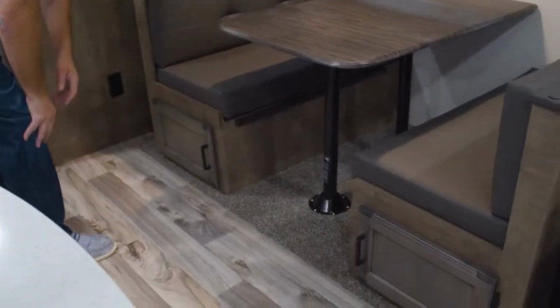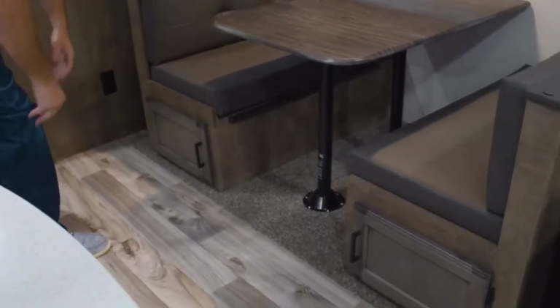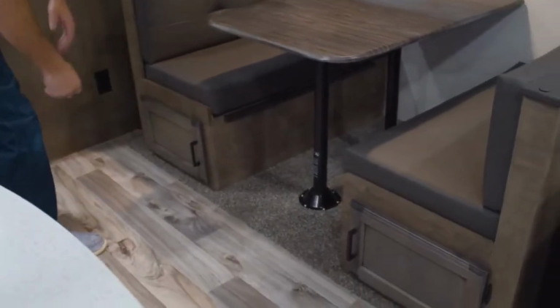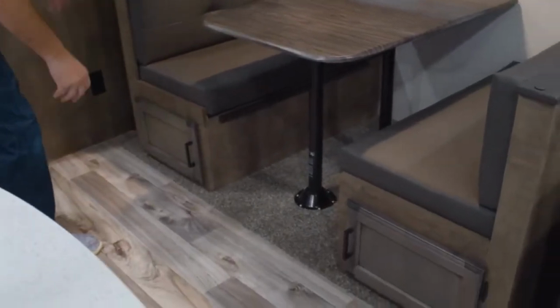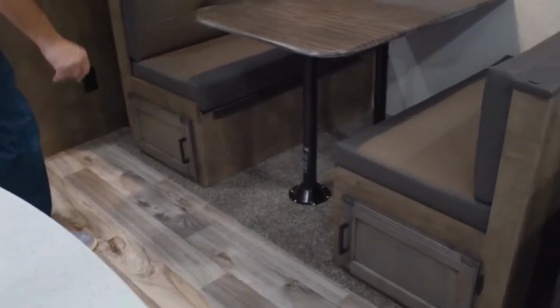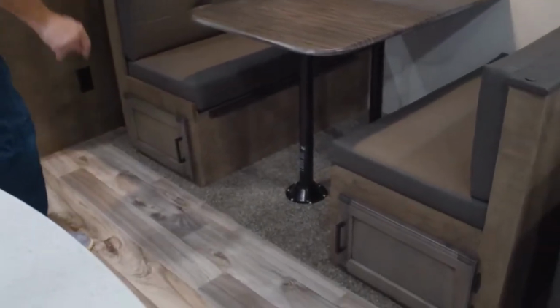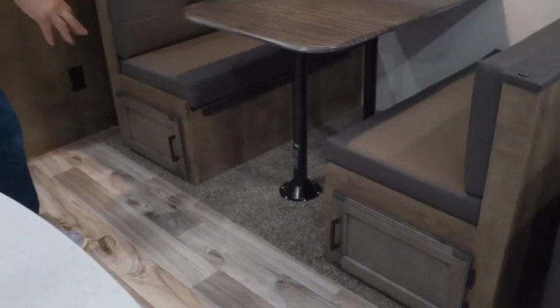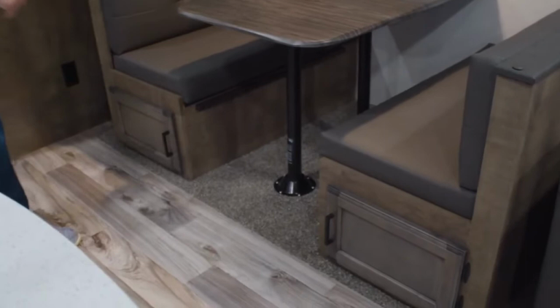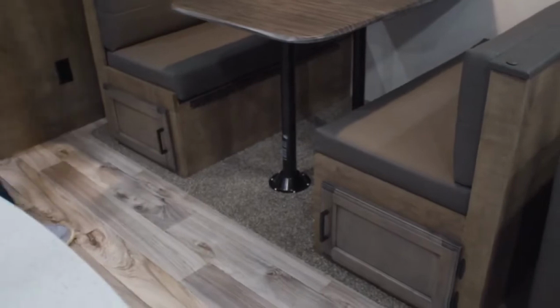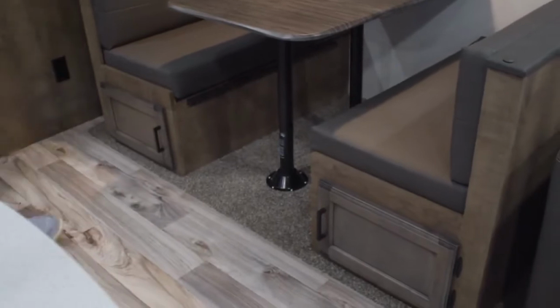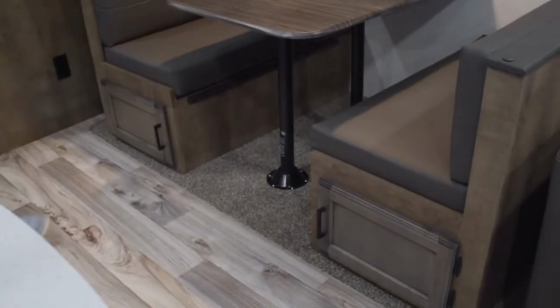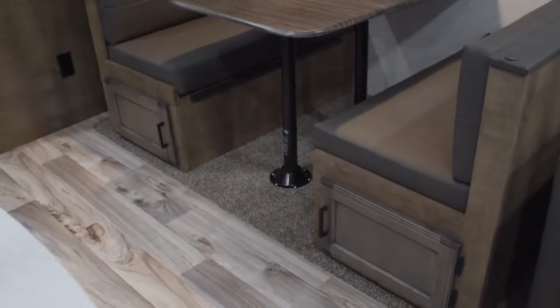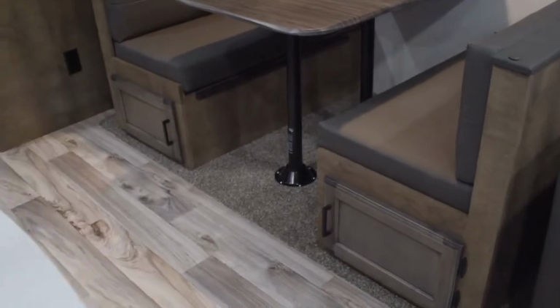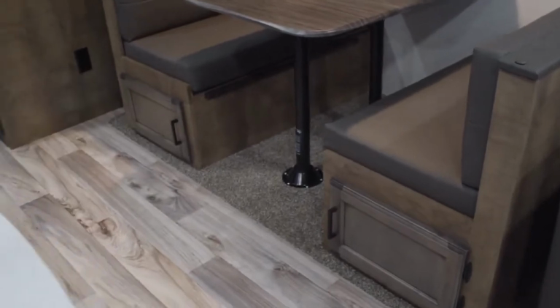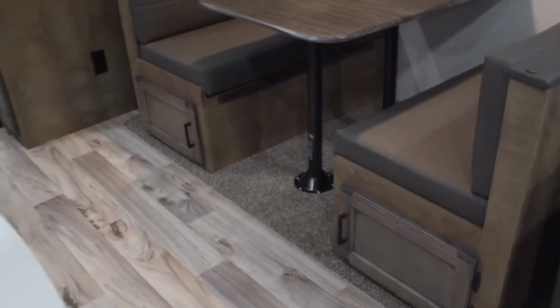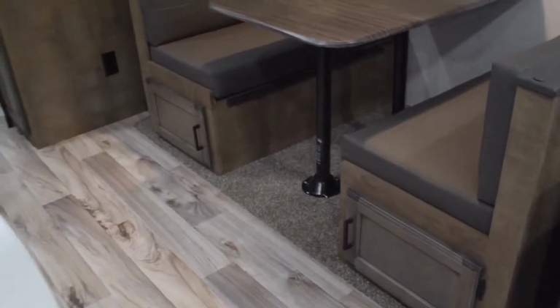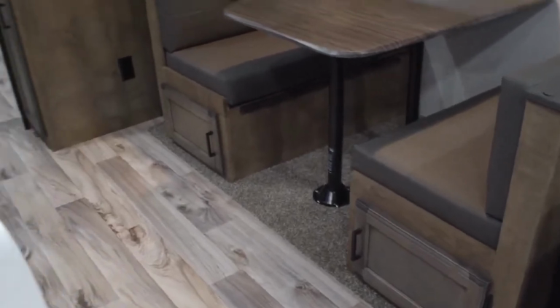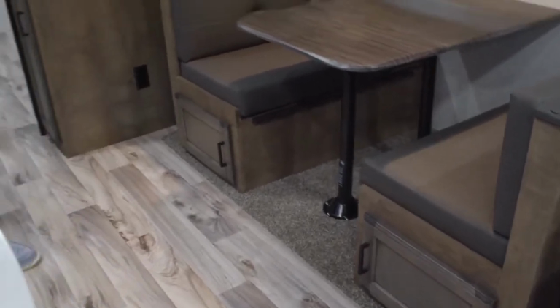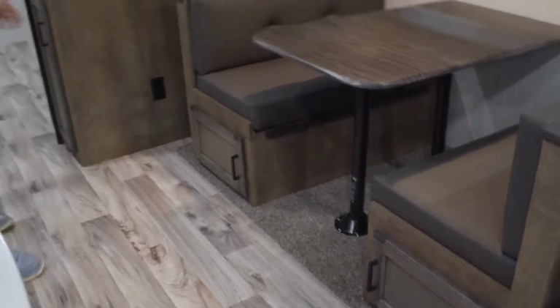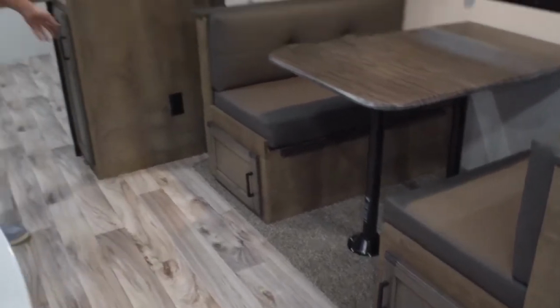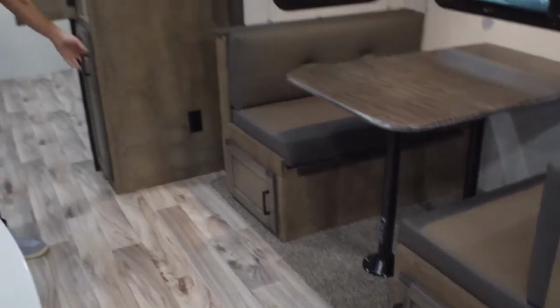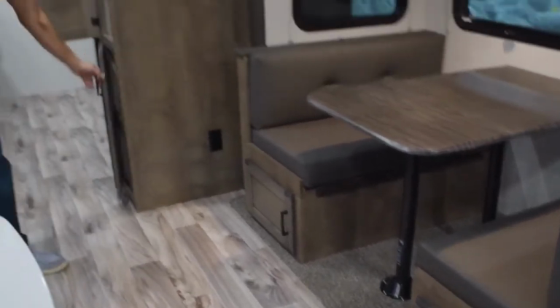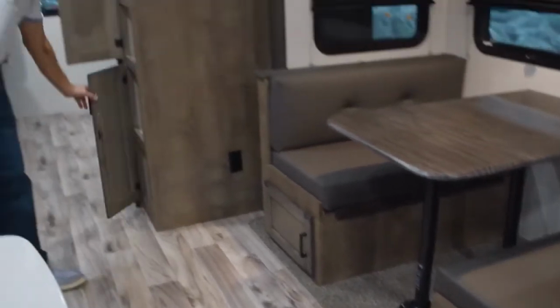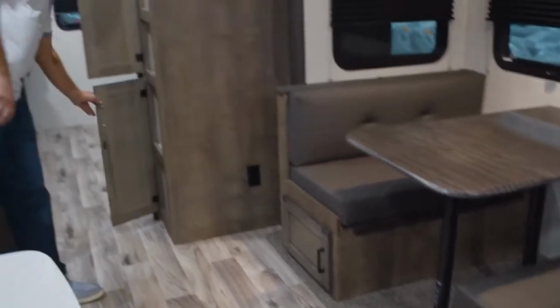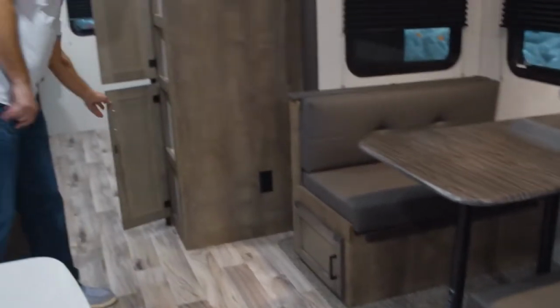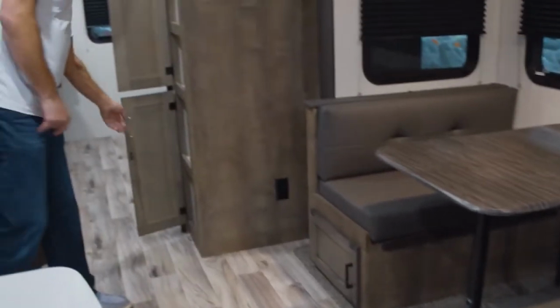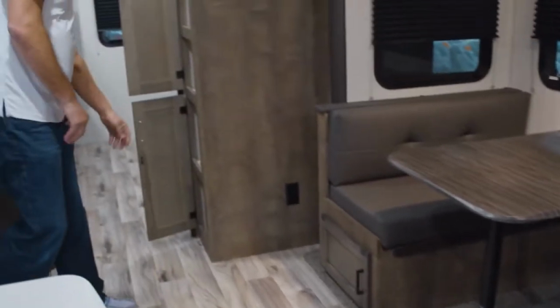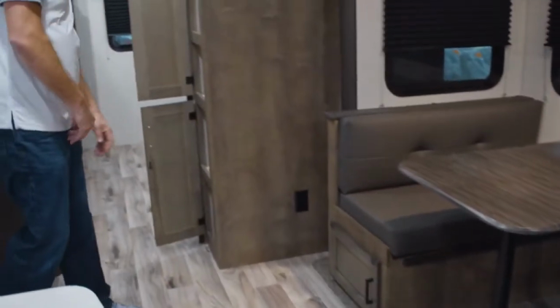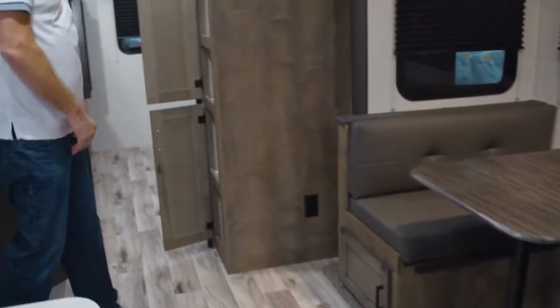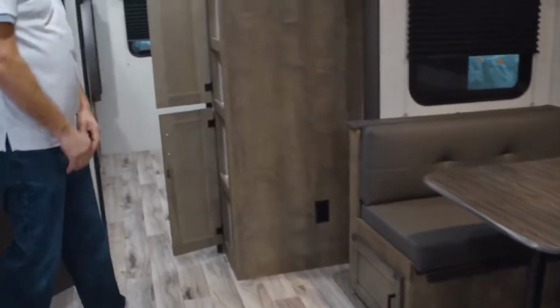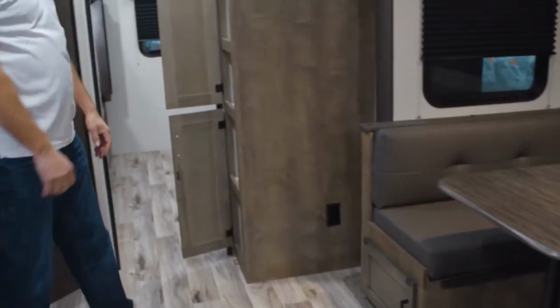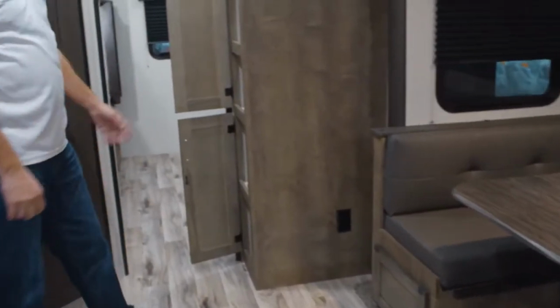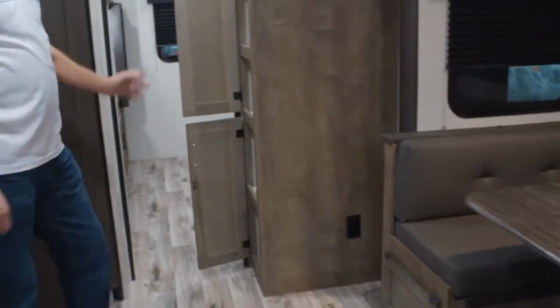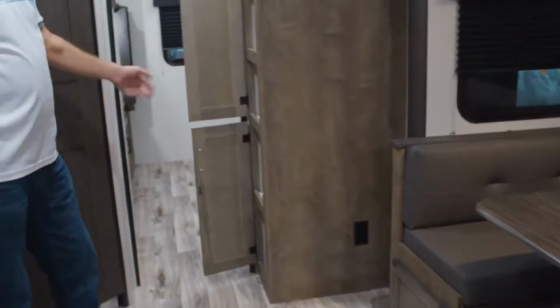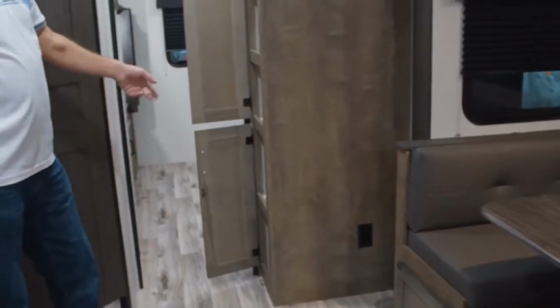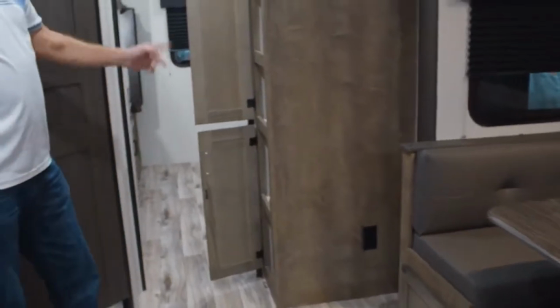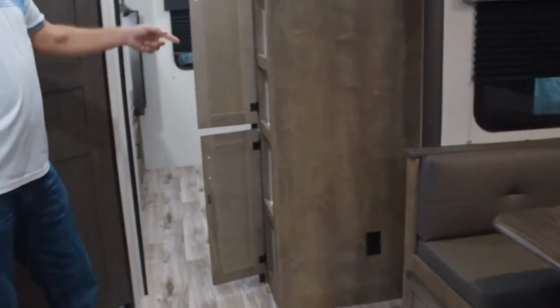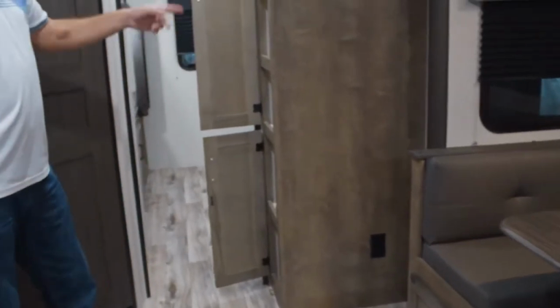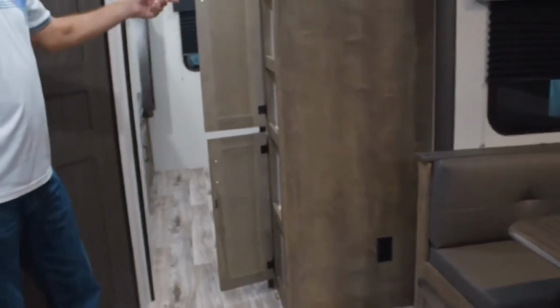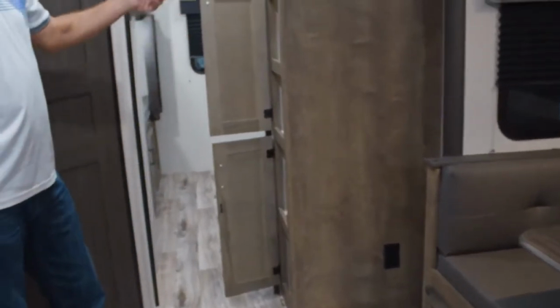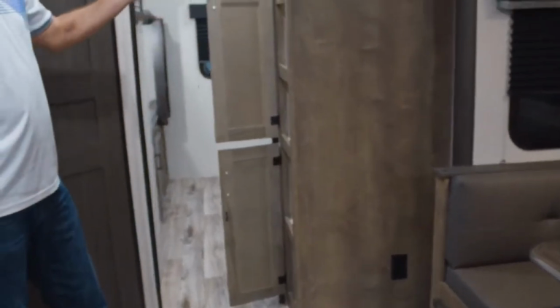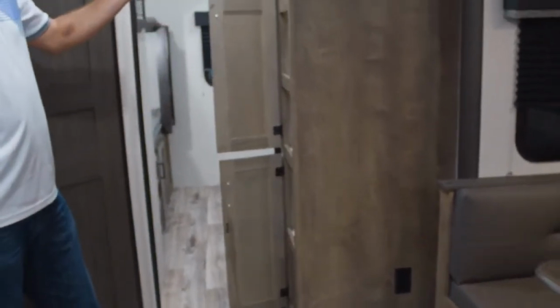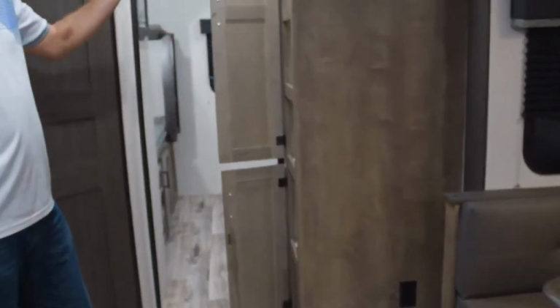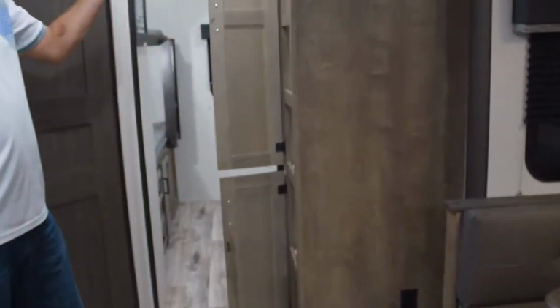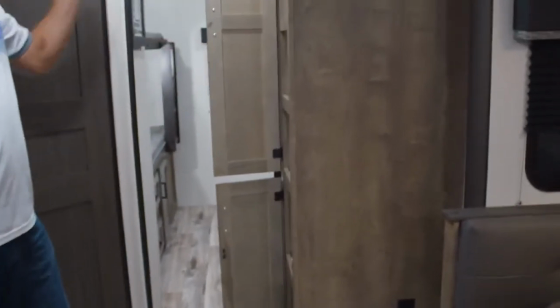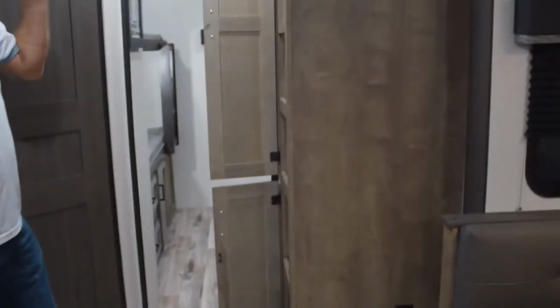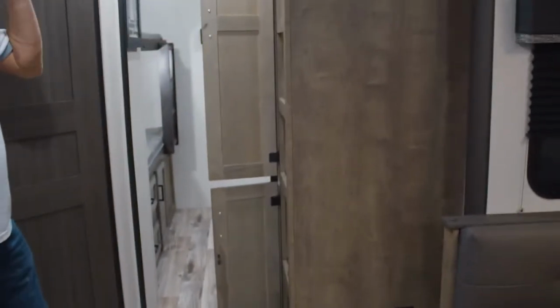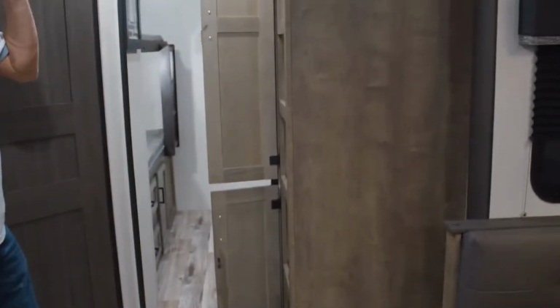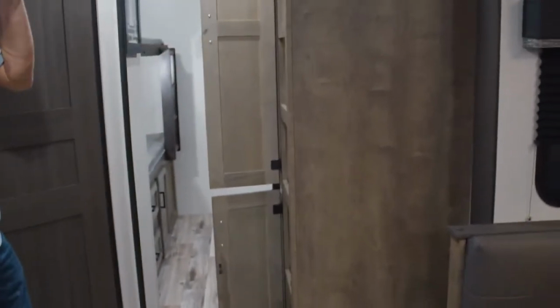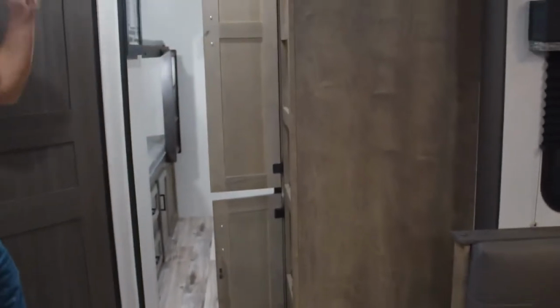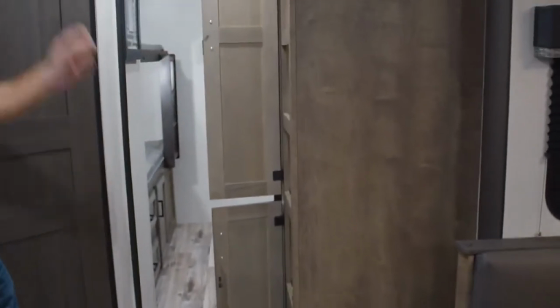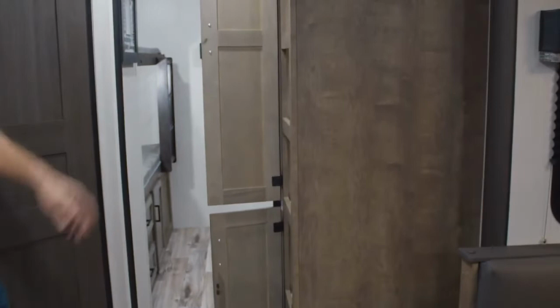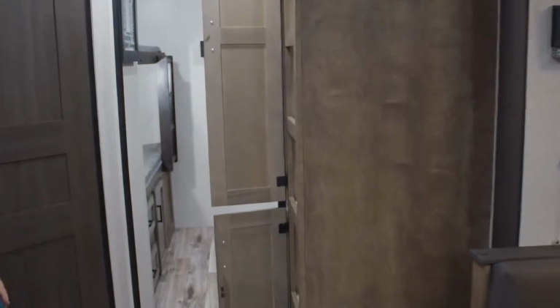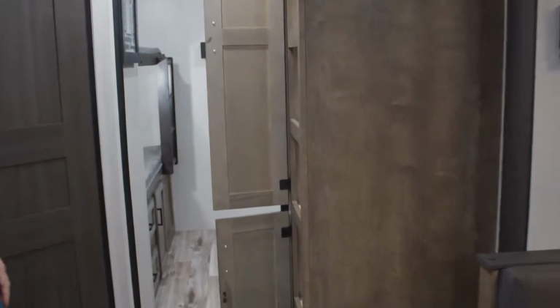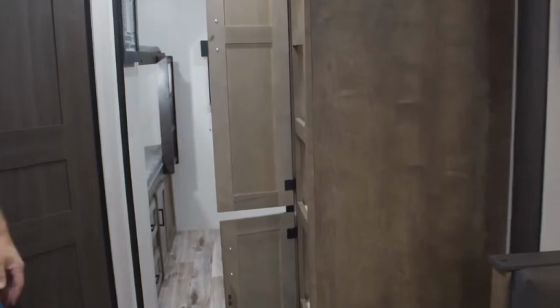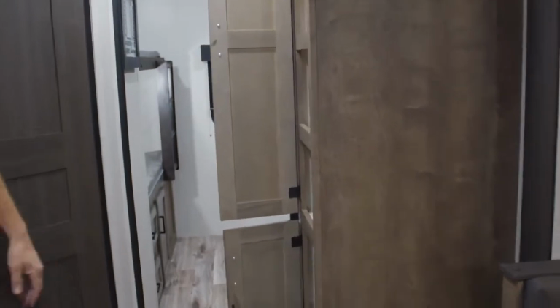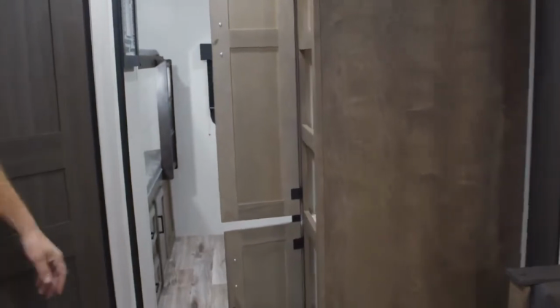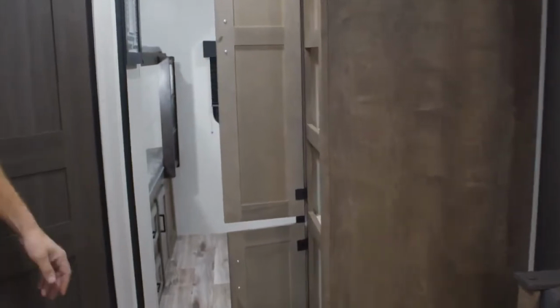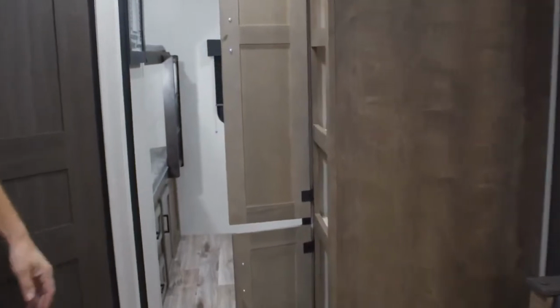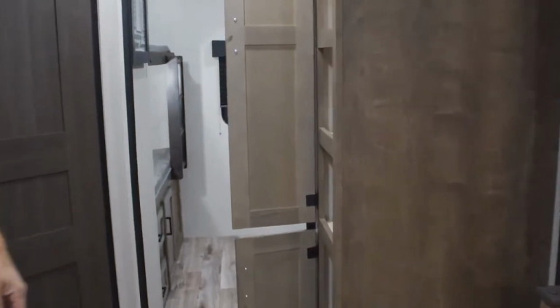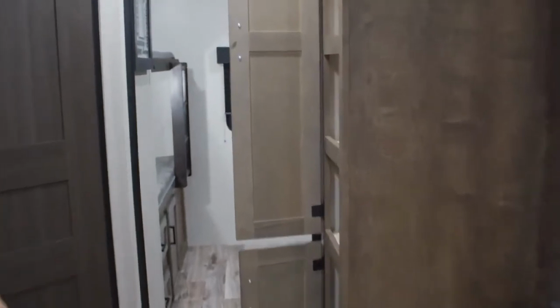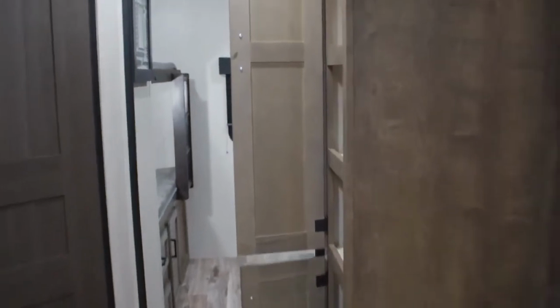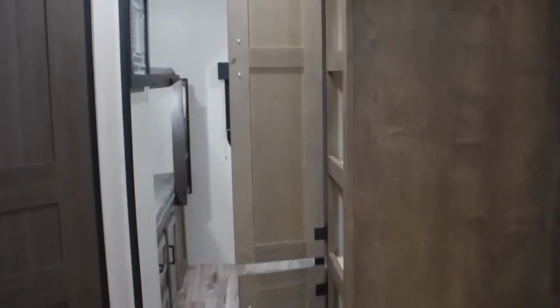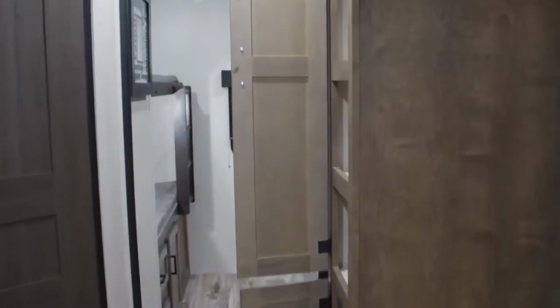There's extra storage here, plus a pantry with five shelves — a good sized pantry.